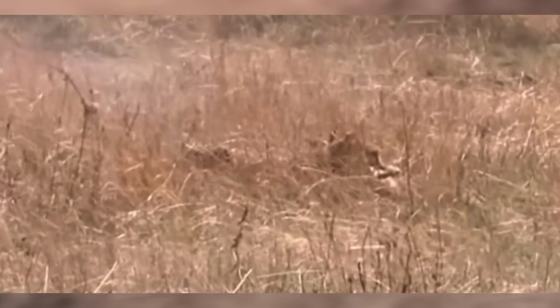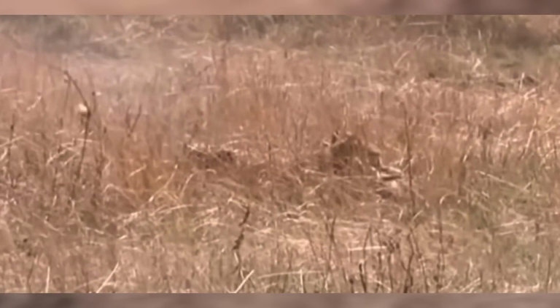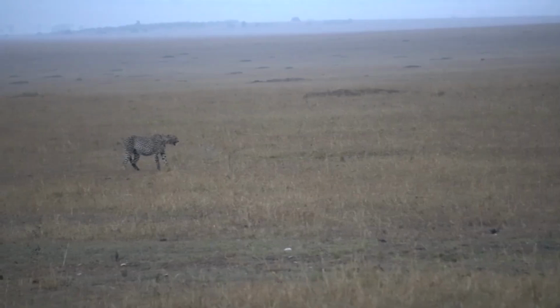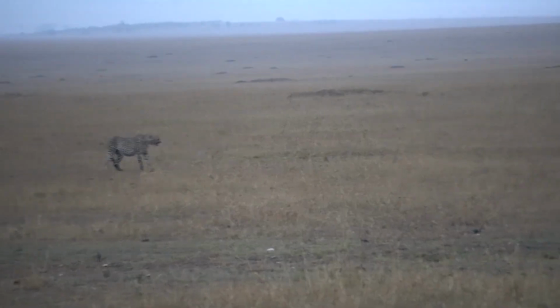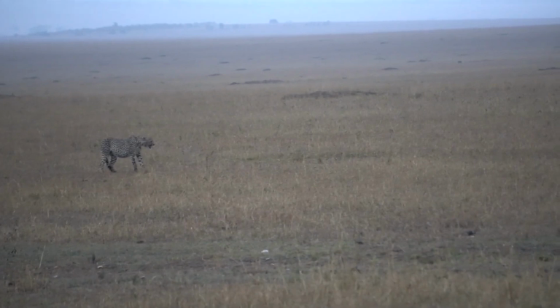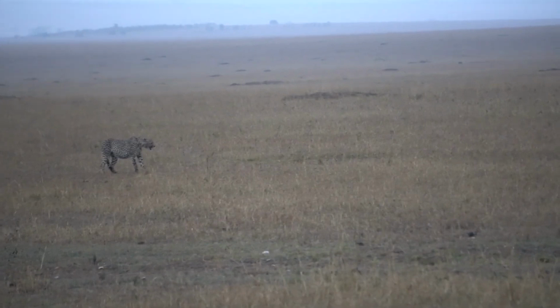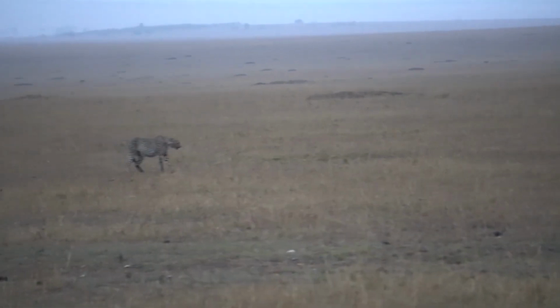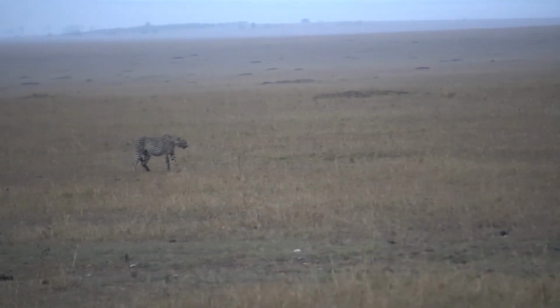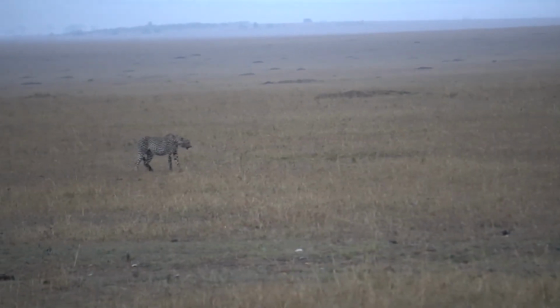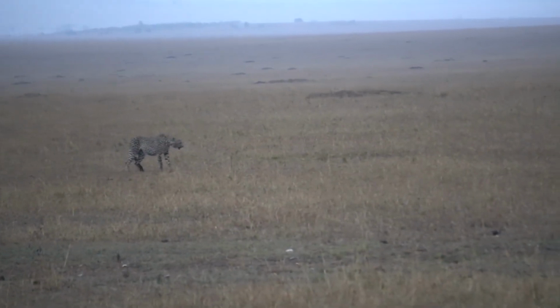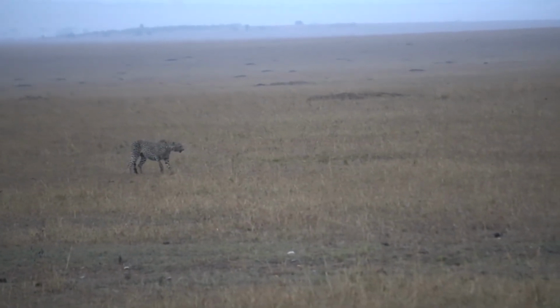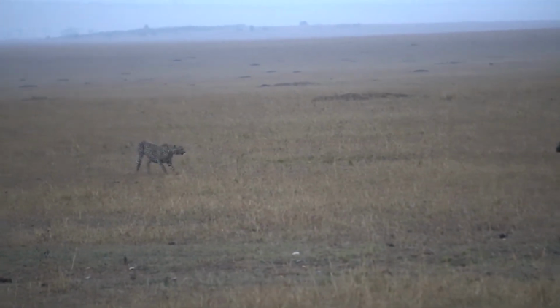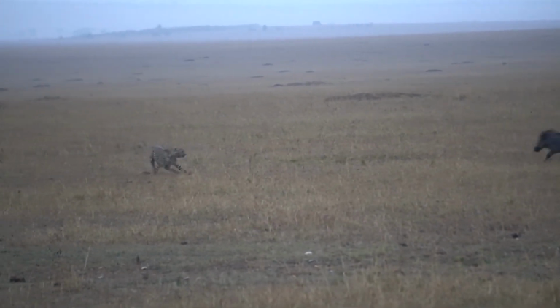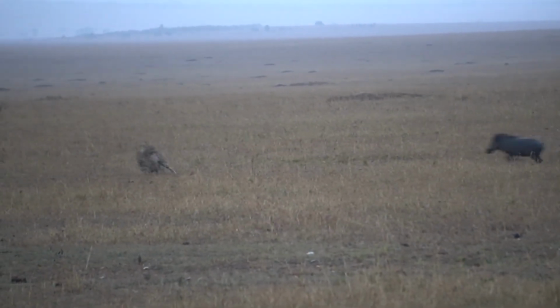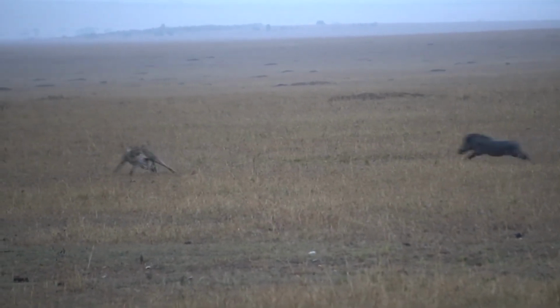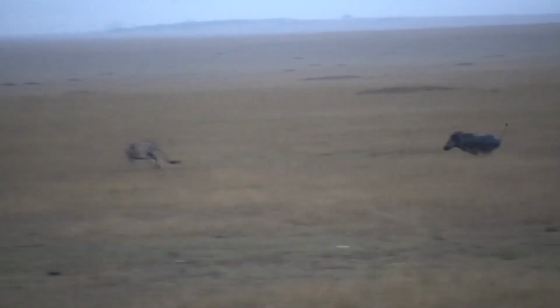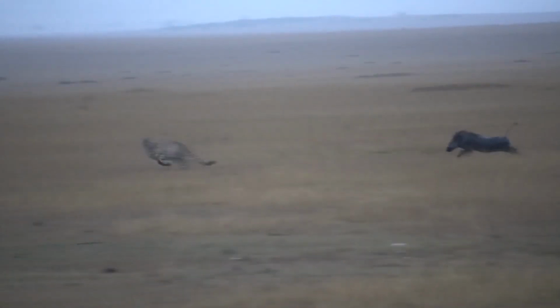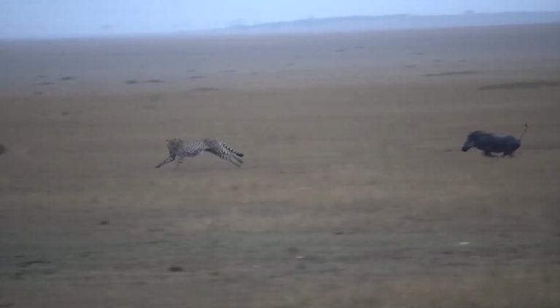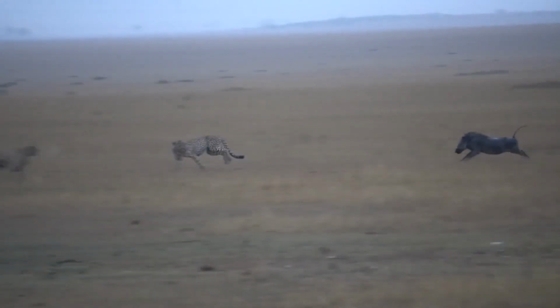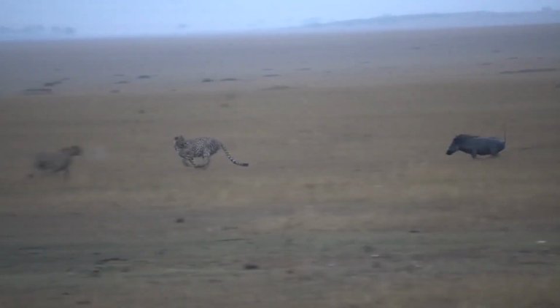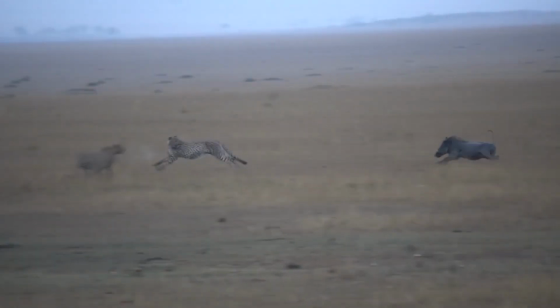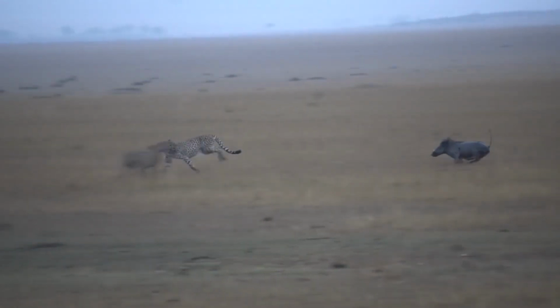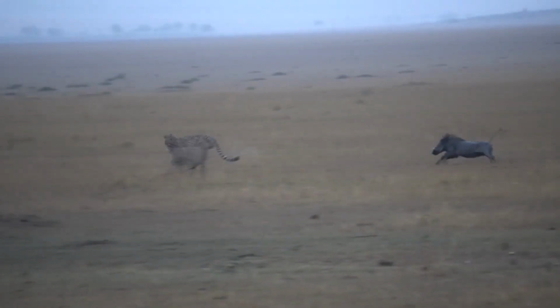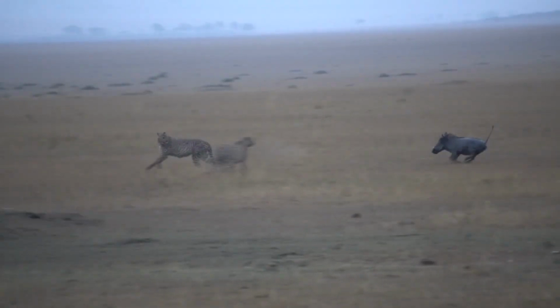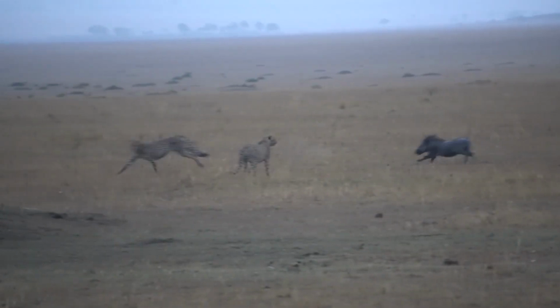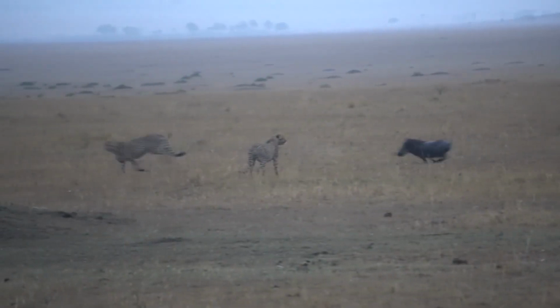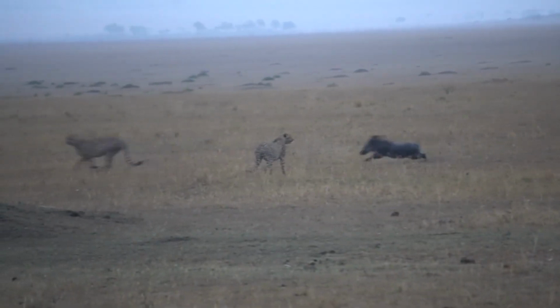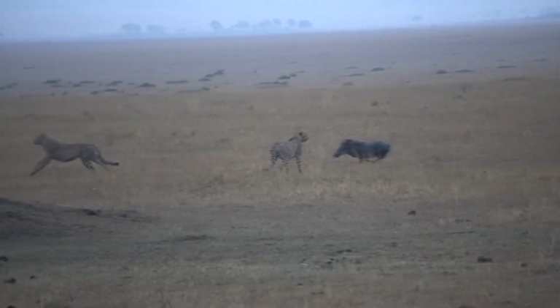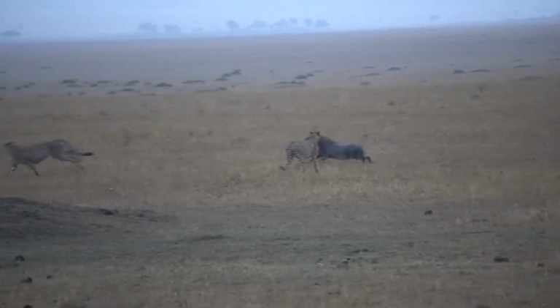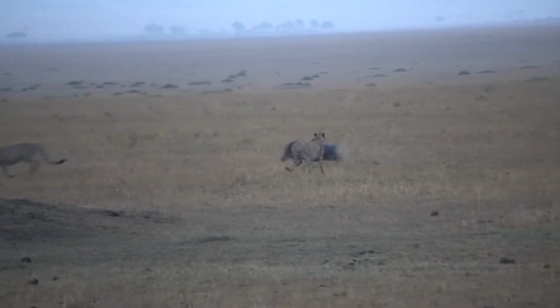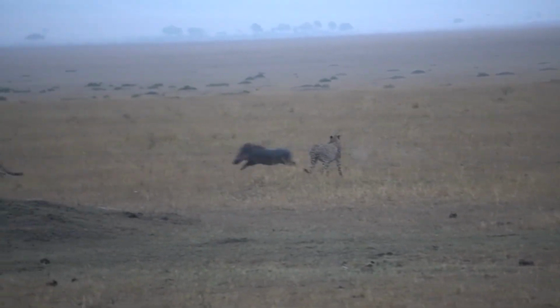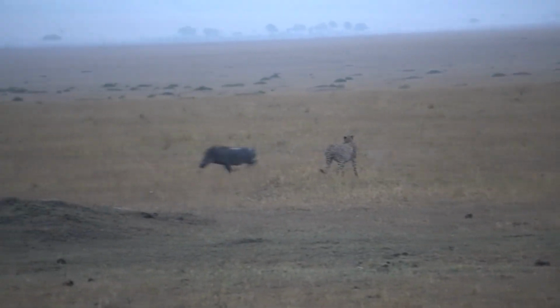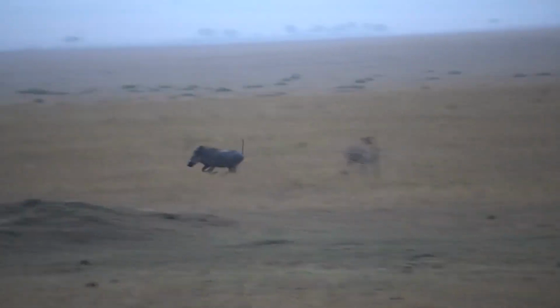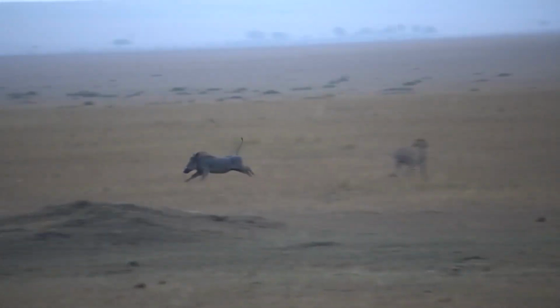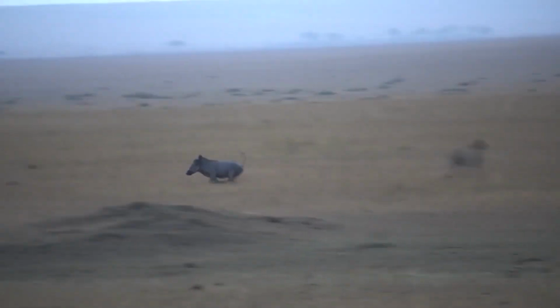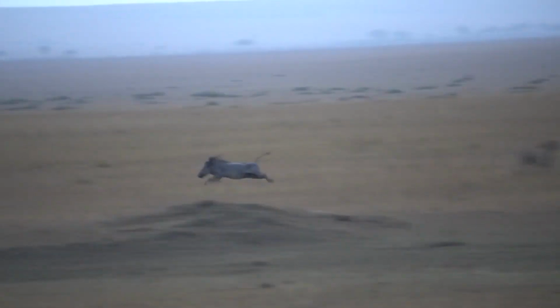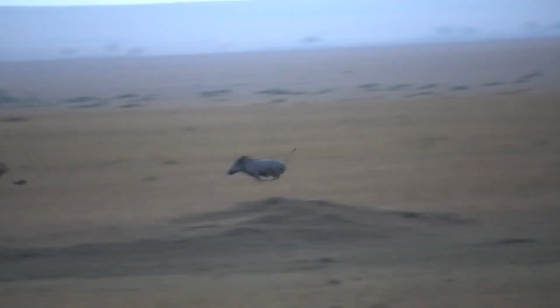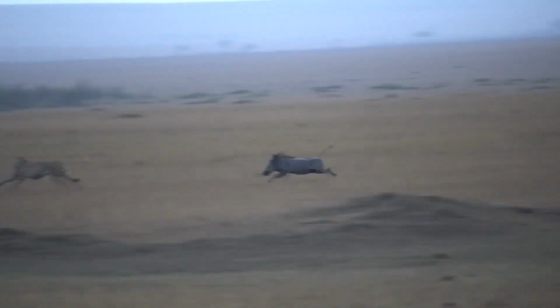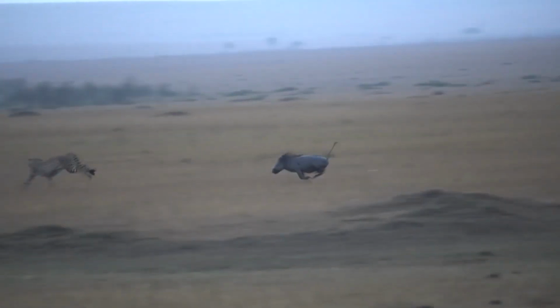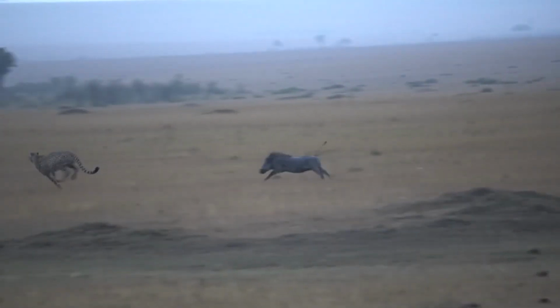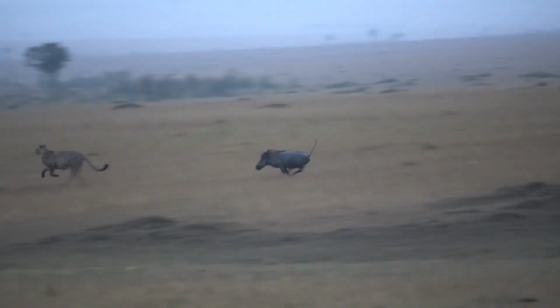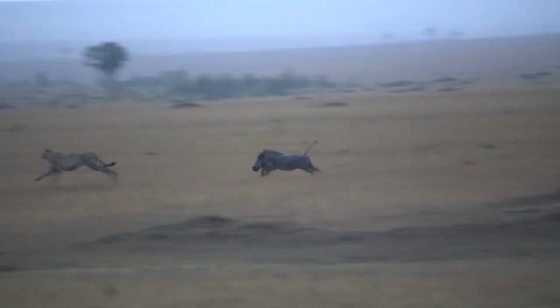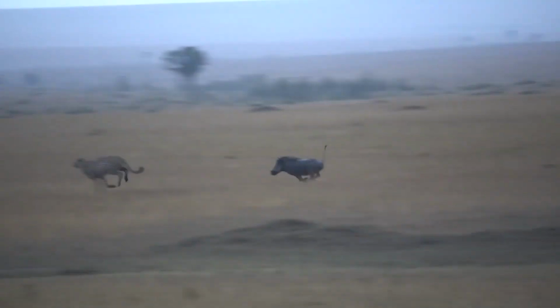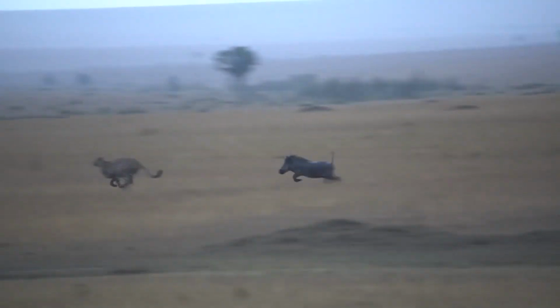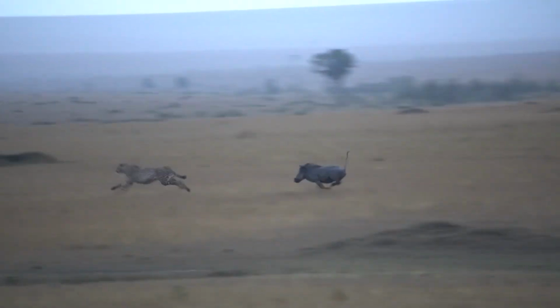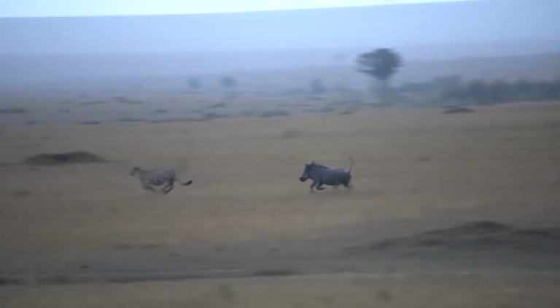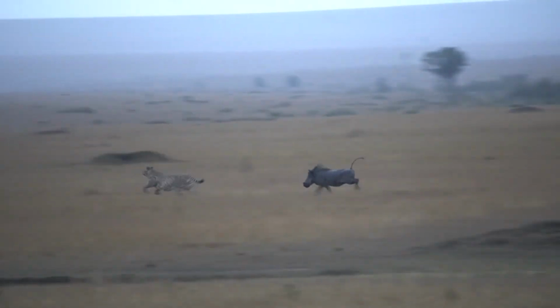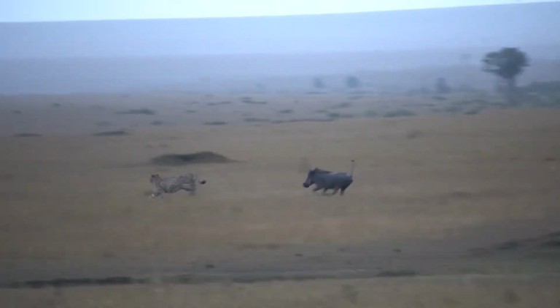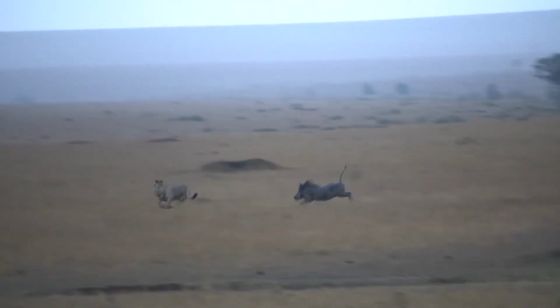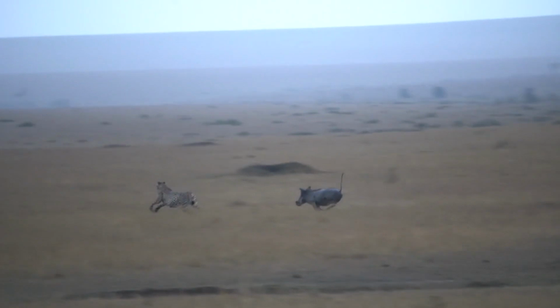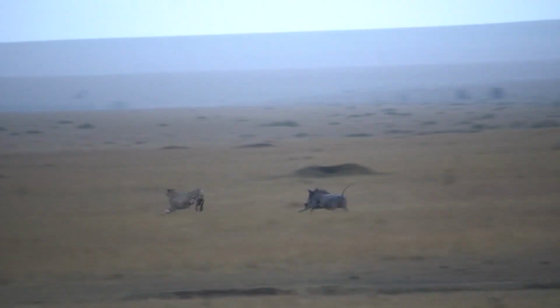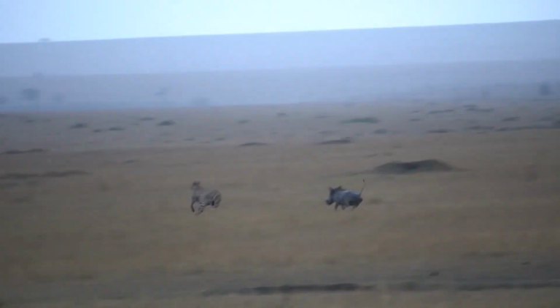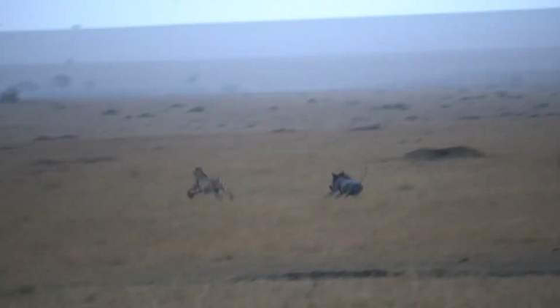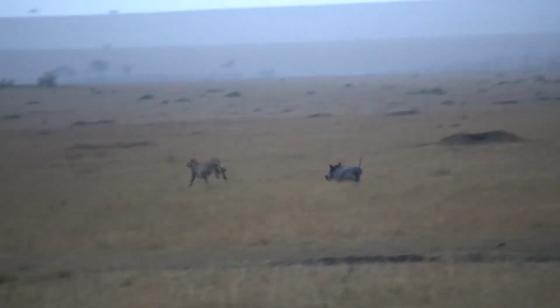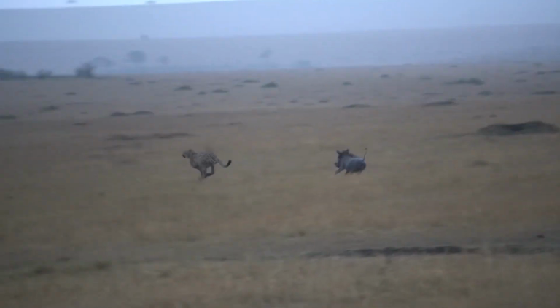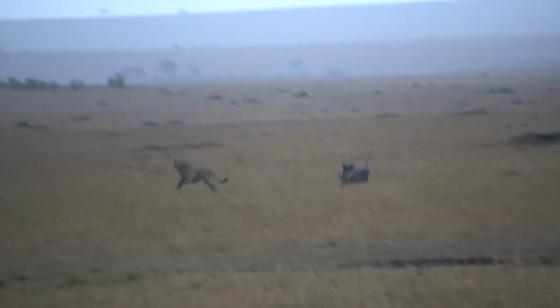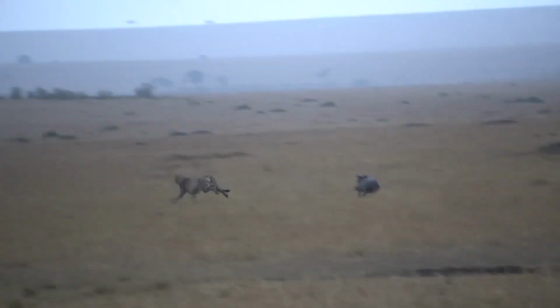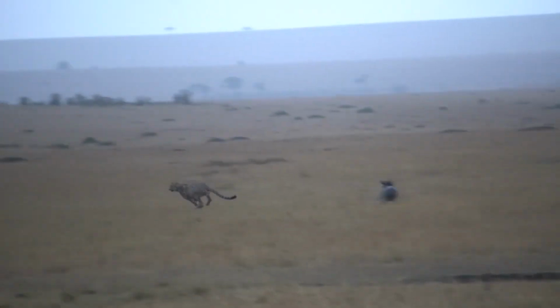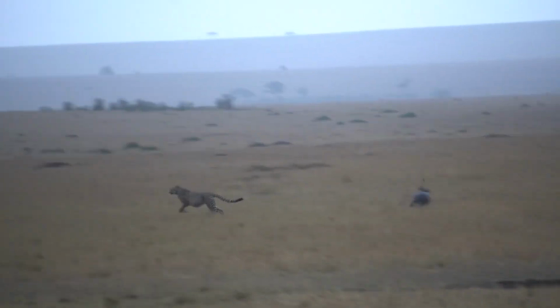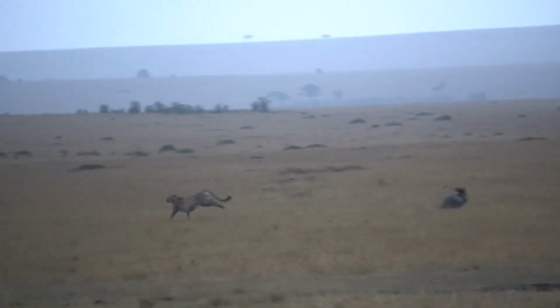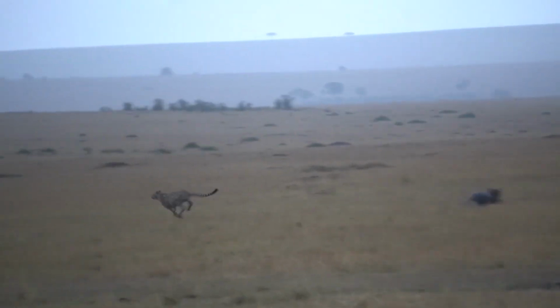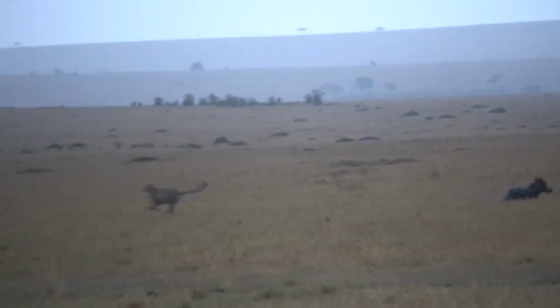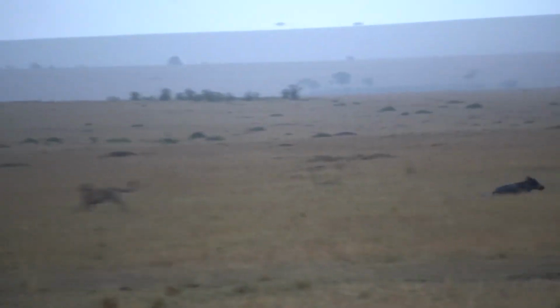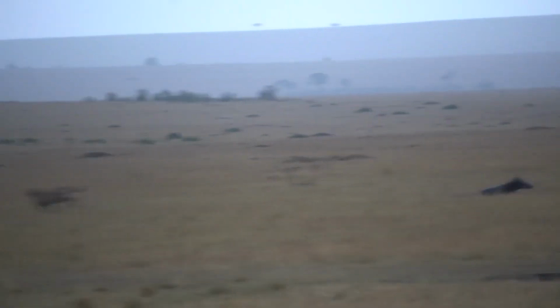Their stride, when moving at top speed, extends to an impressive 7 meters, showcasing their physical prowess.